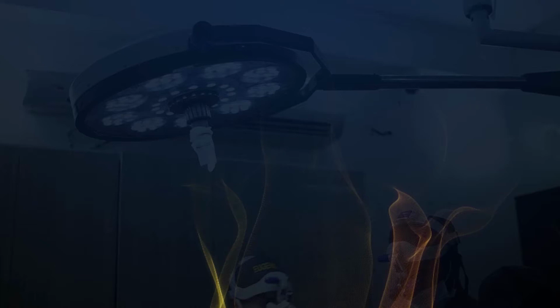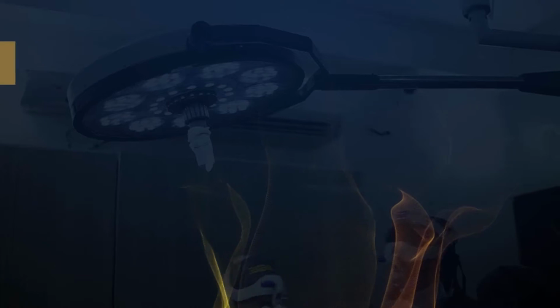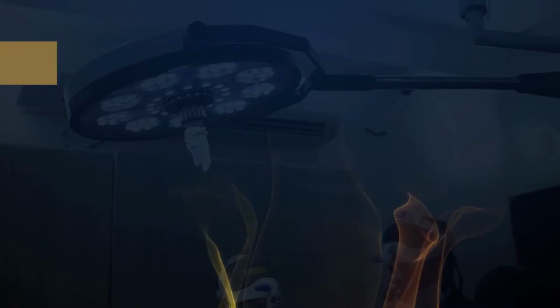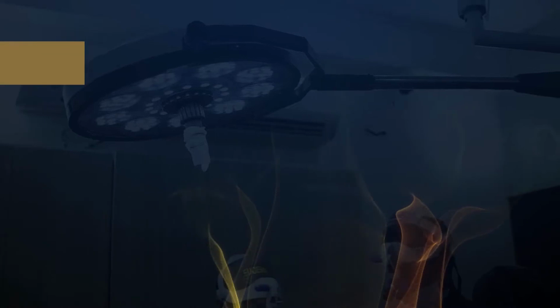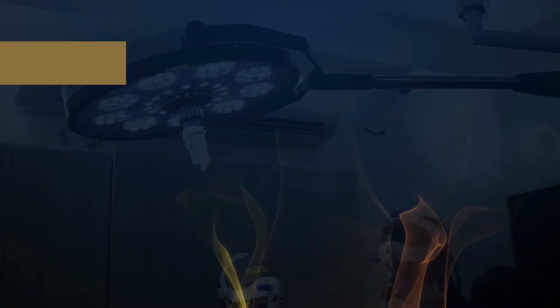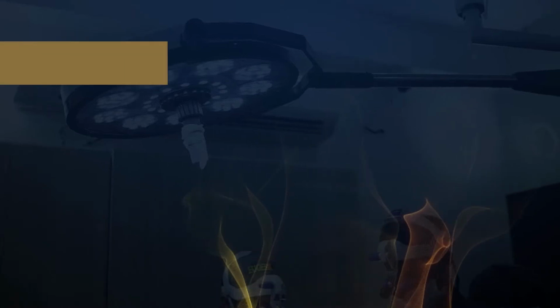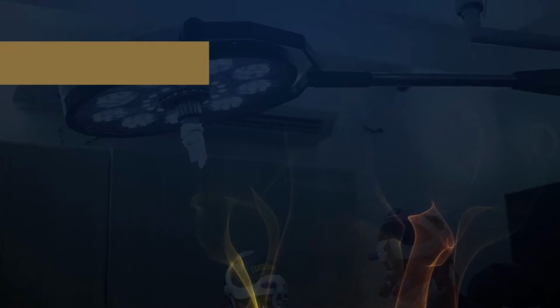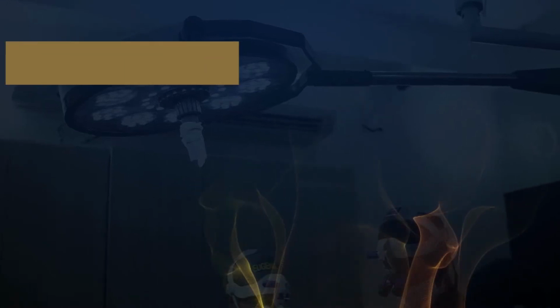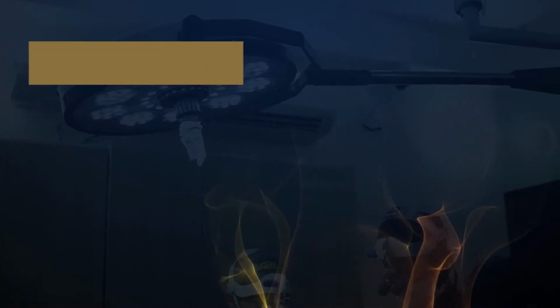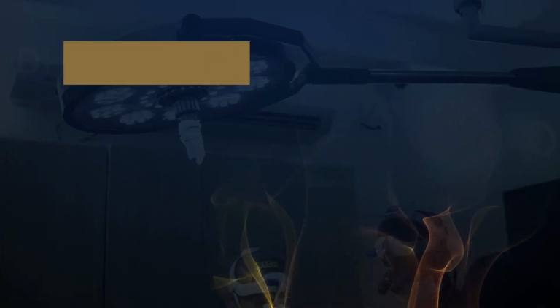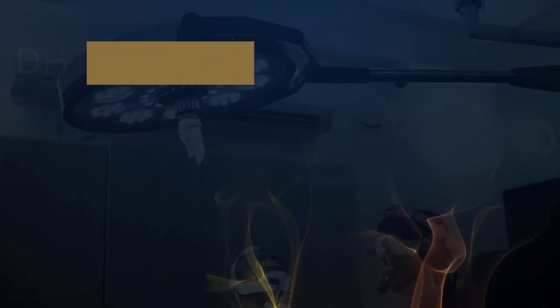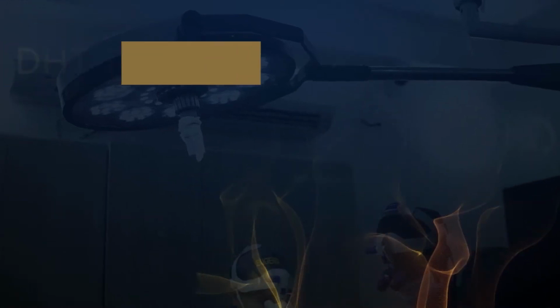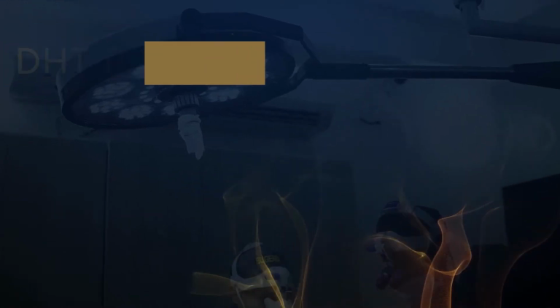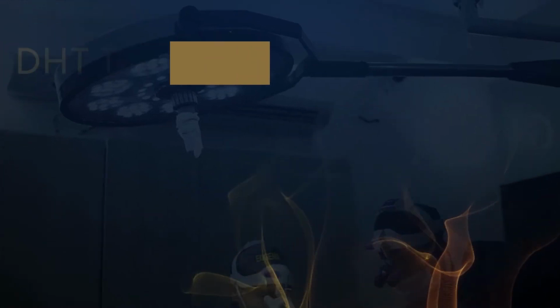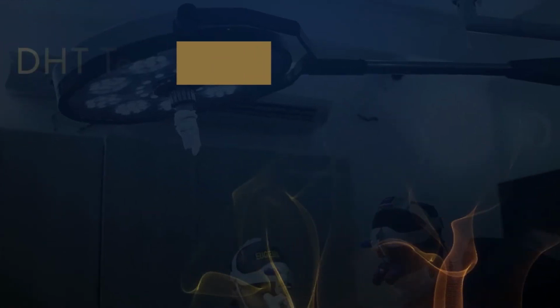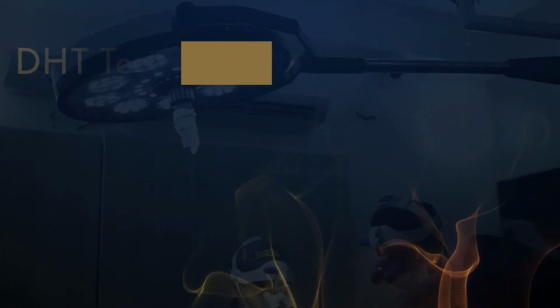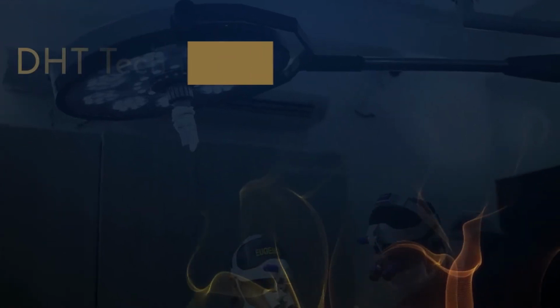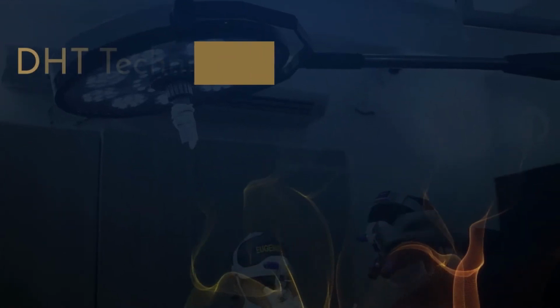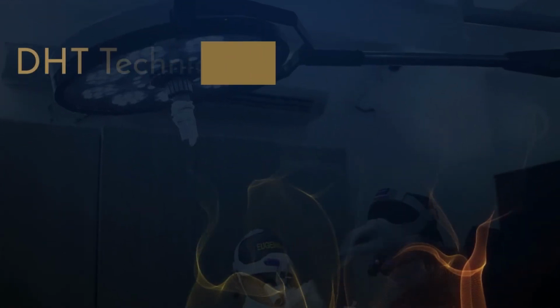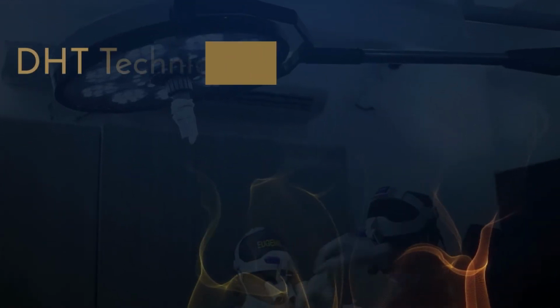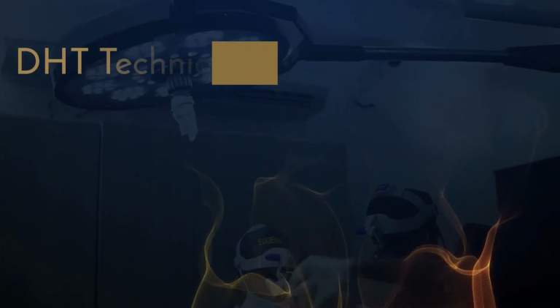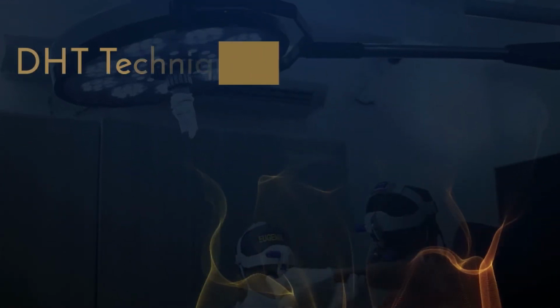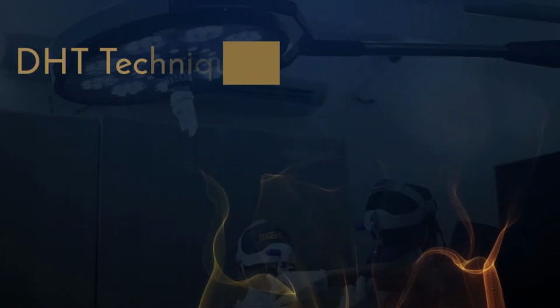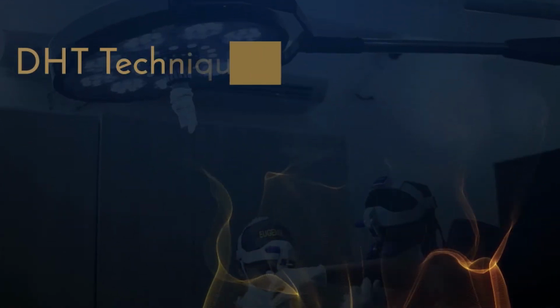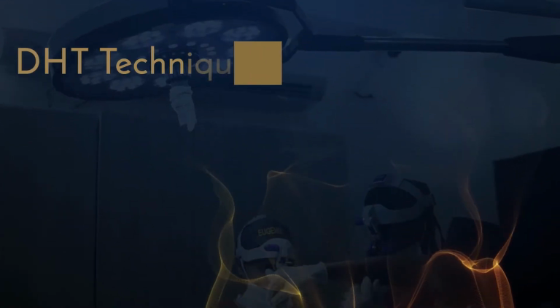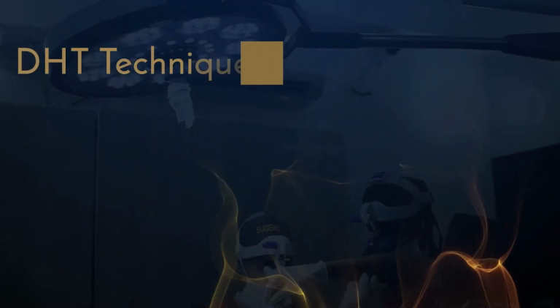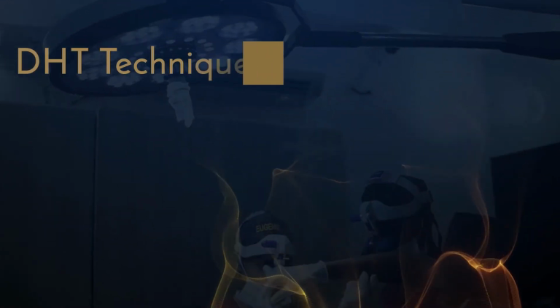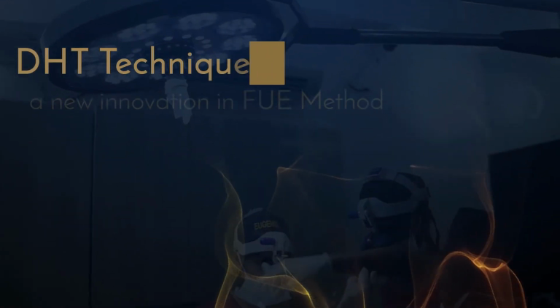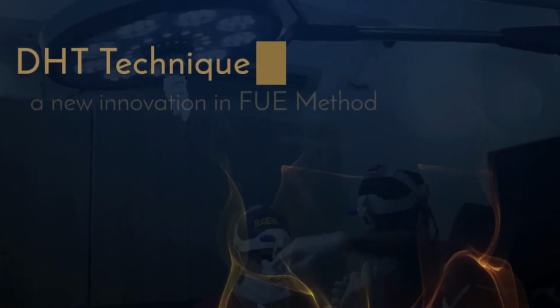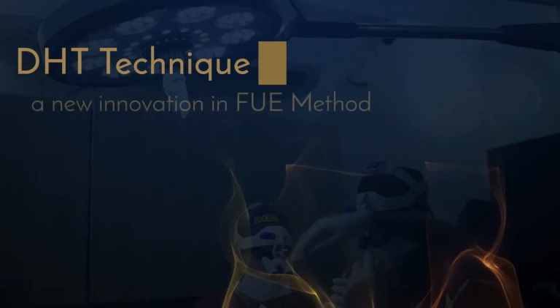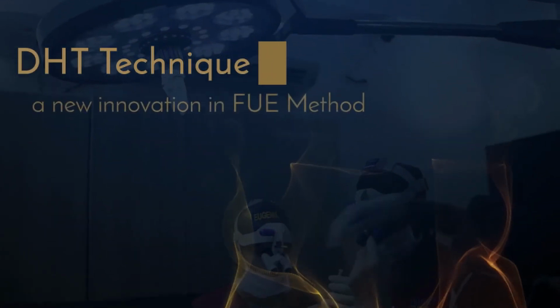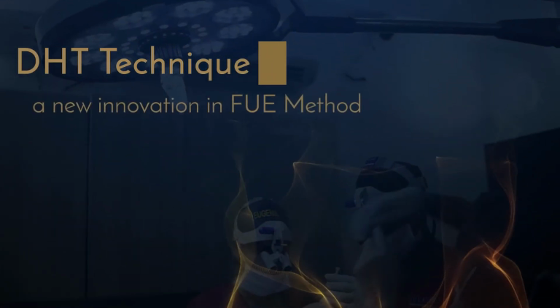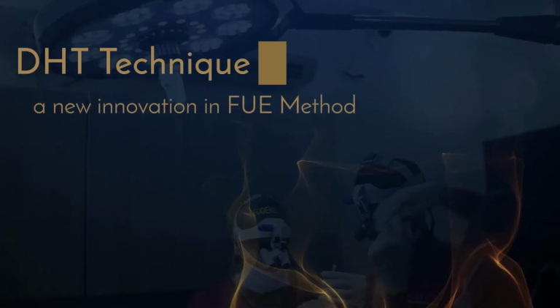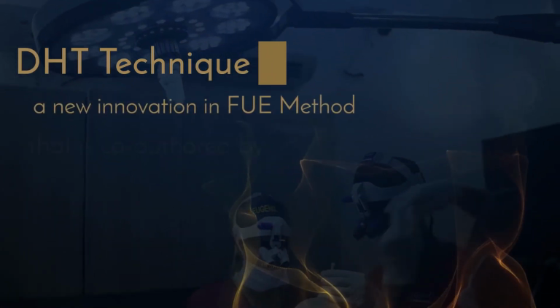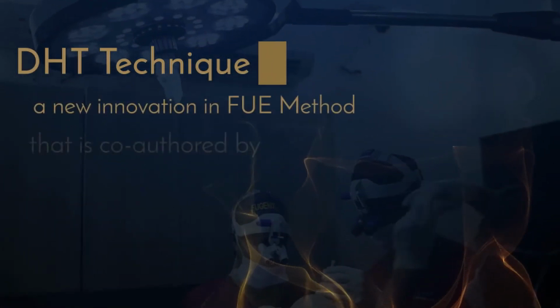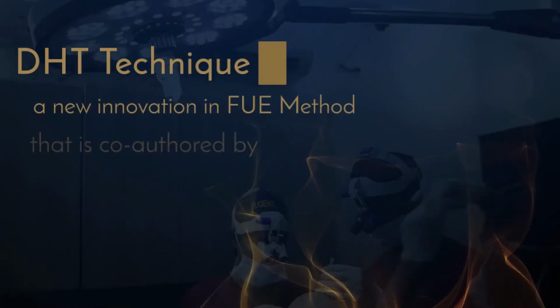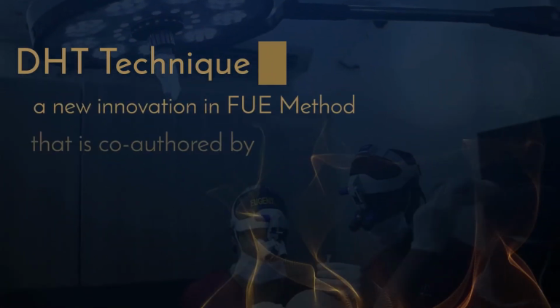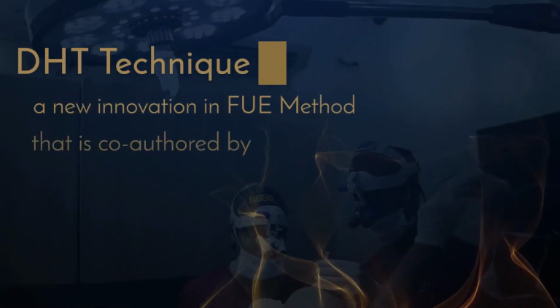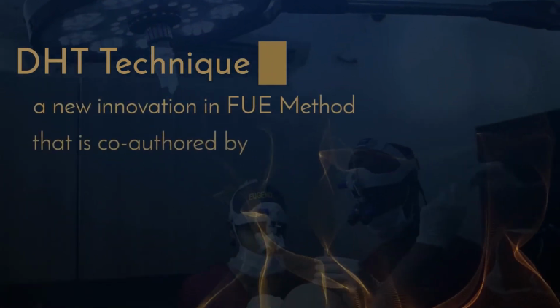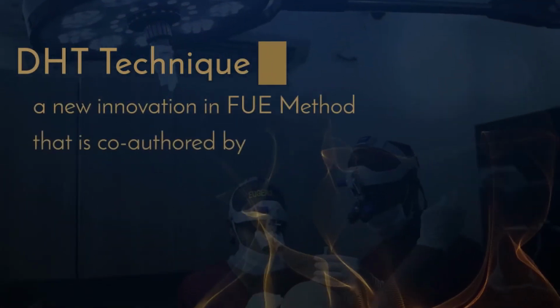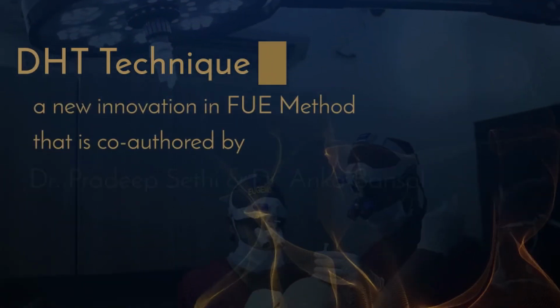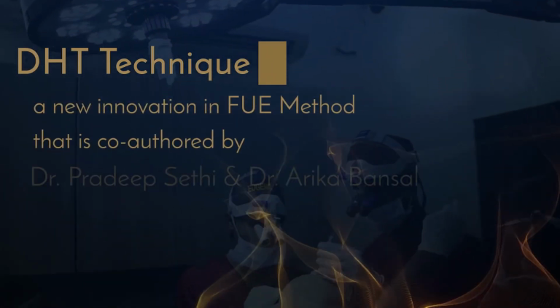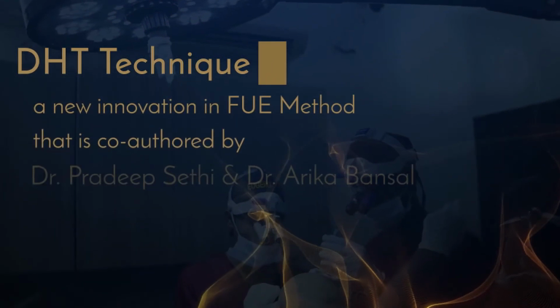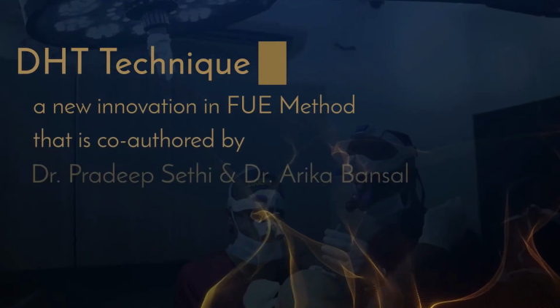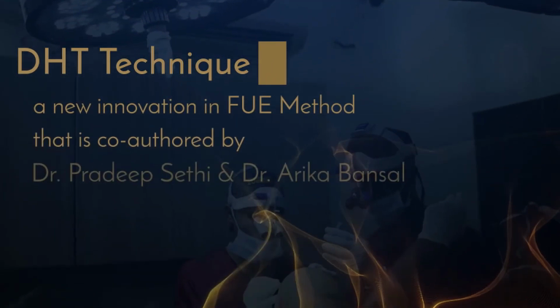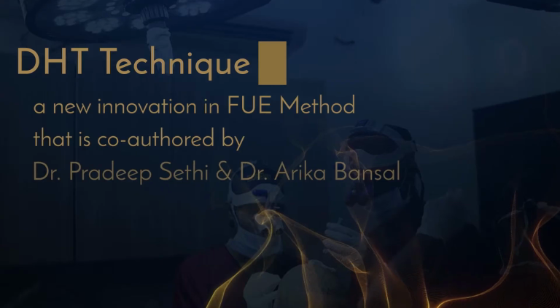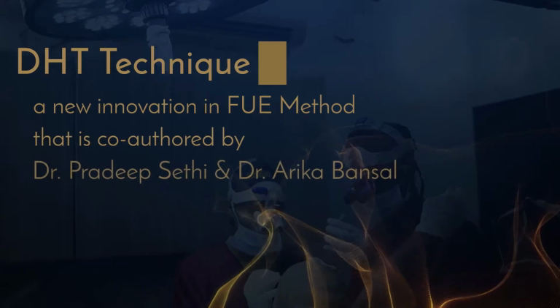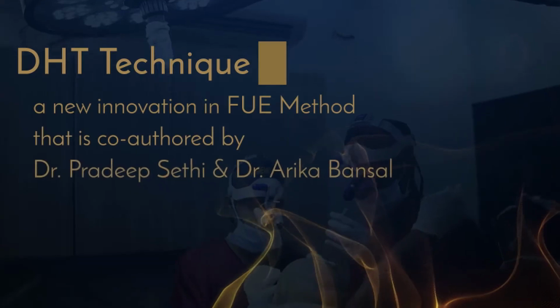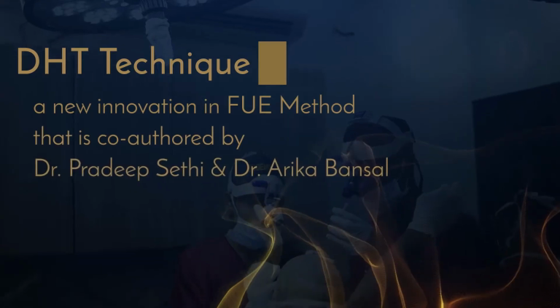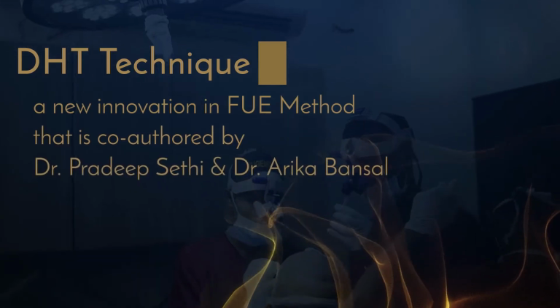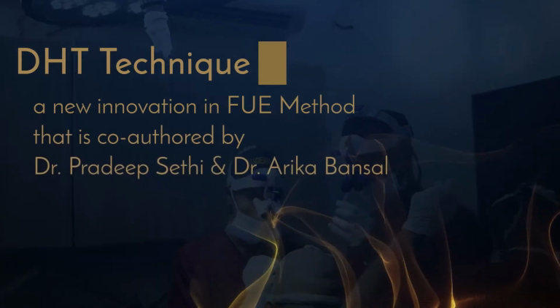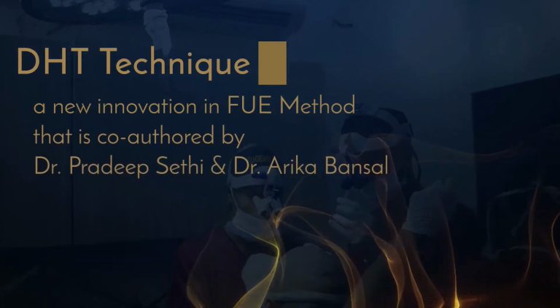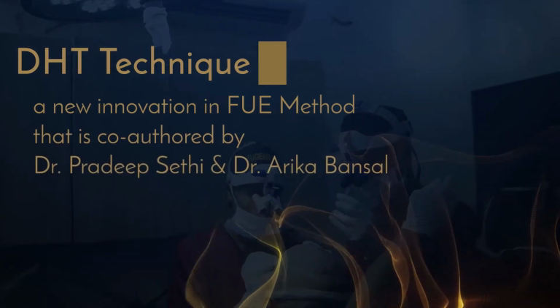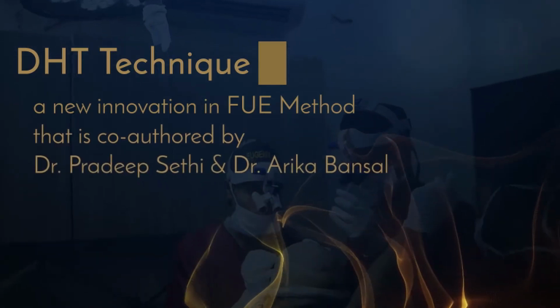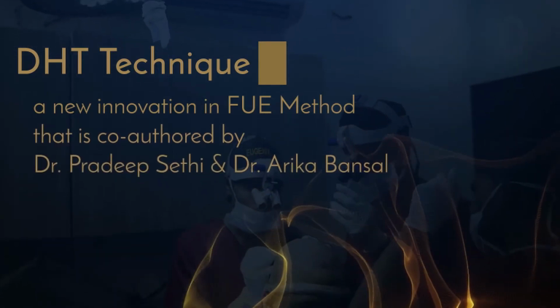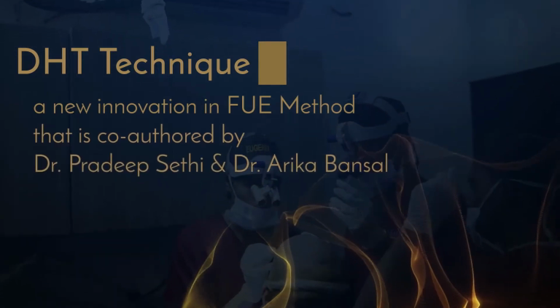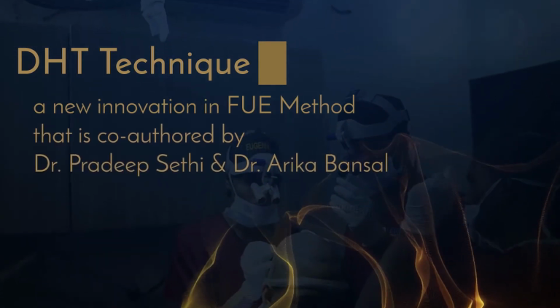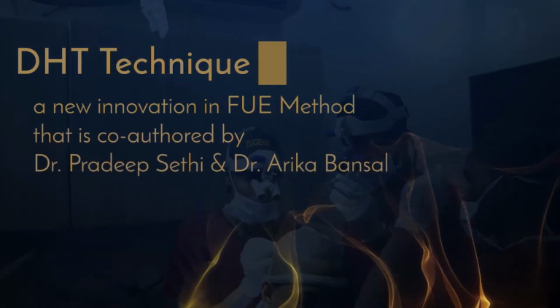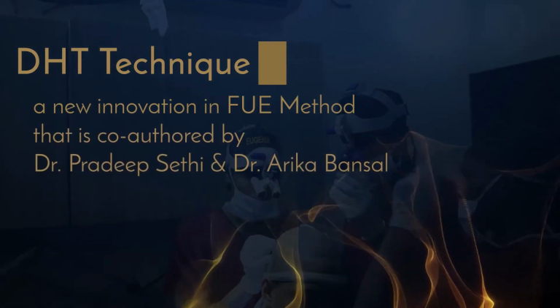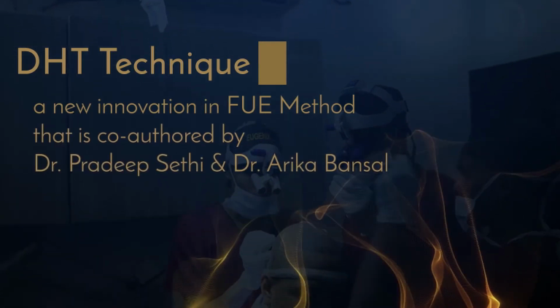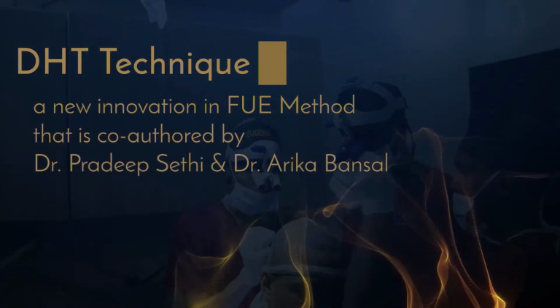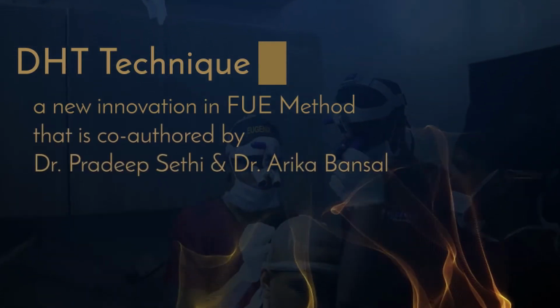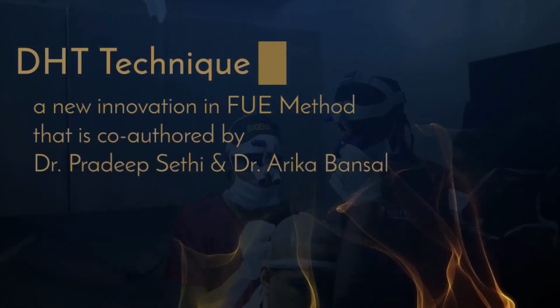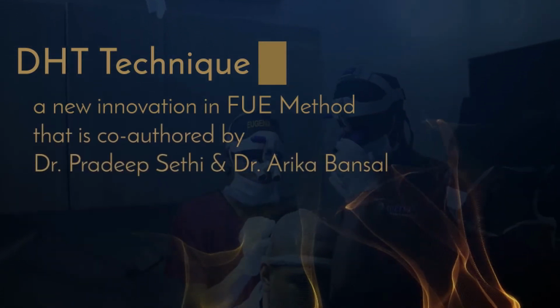DHT, direct hair transplantation, is a new innovation in the existing FUE method of hair transplantation.